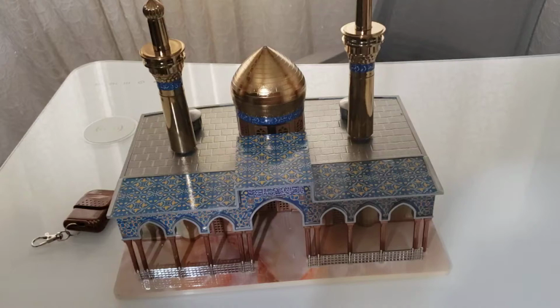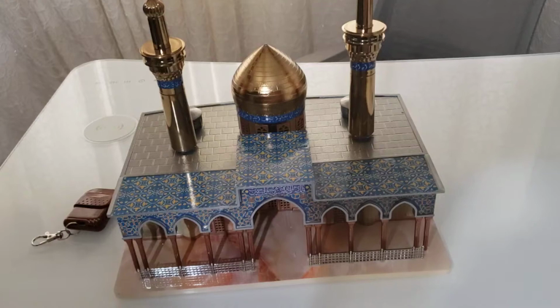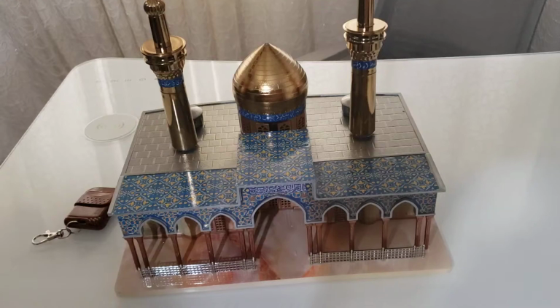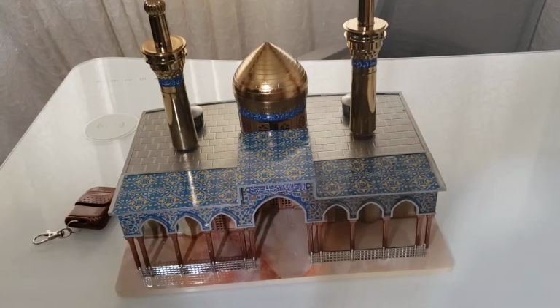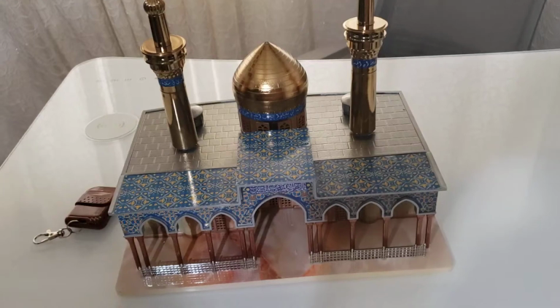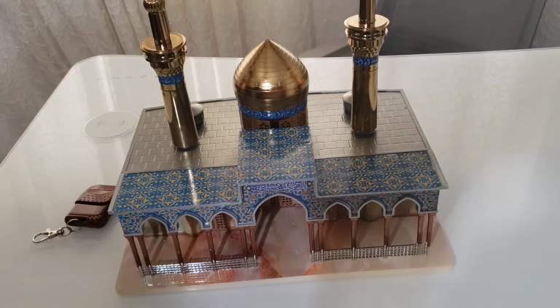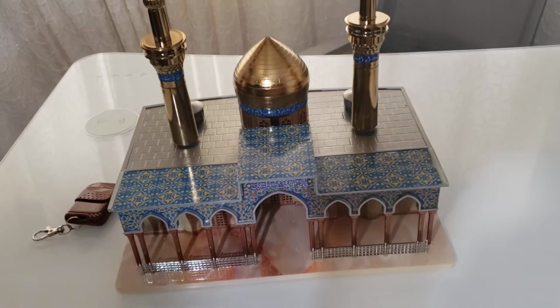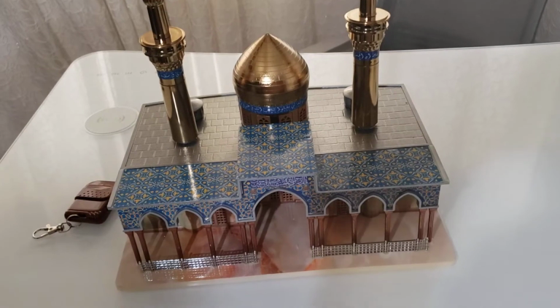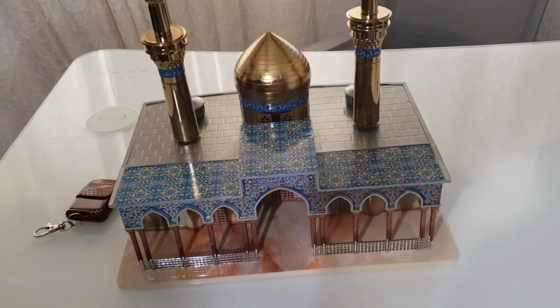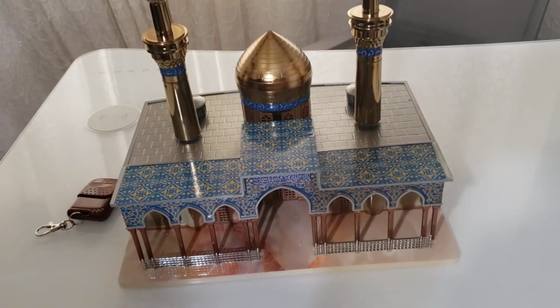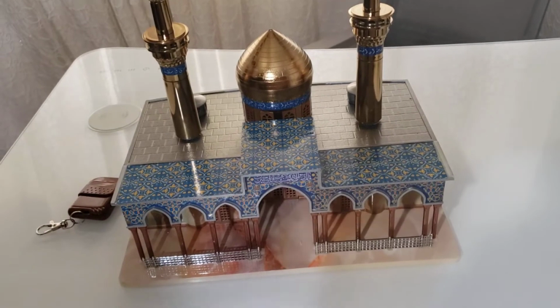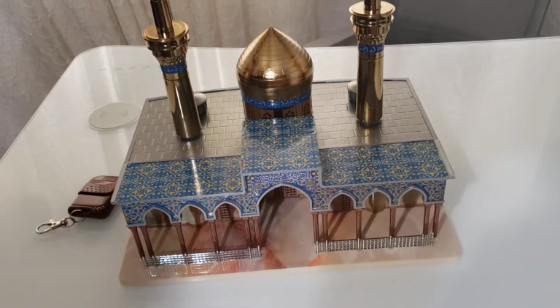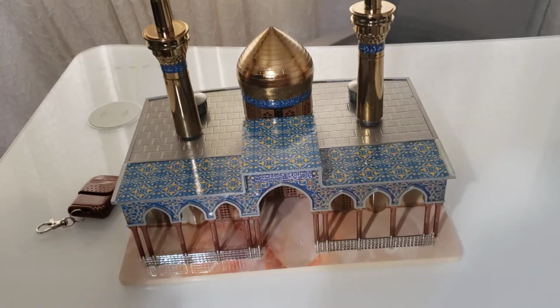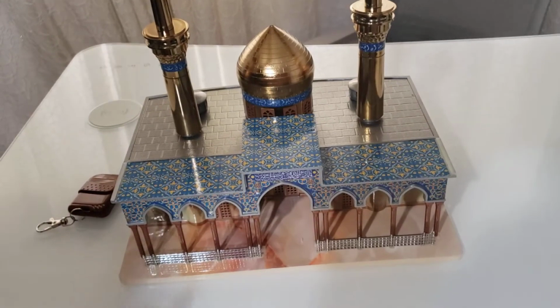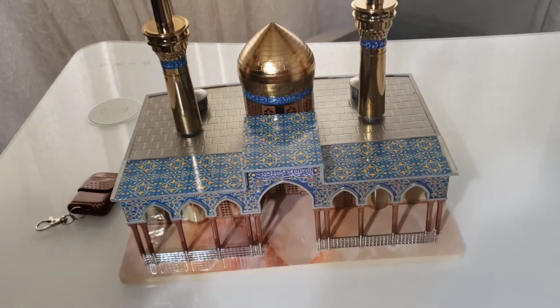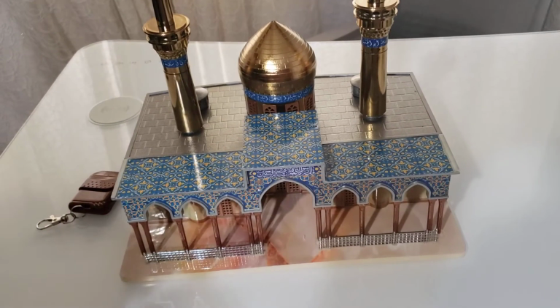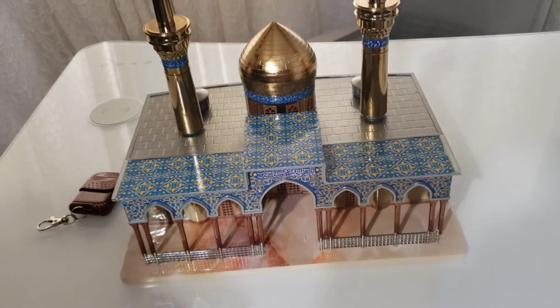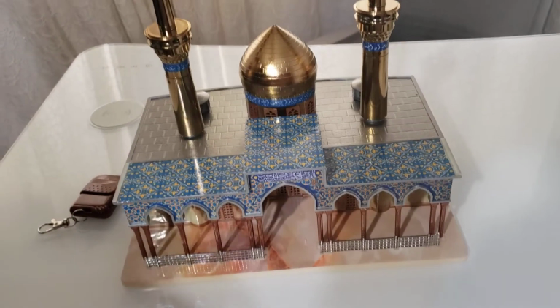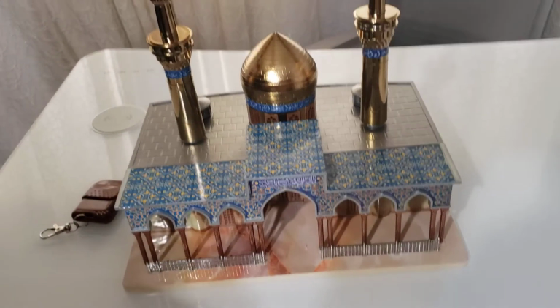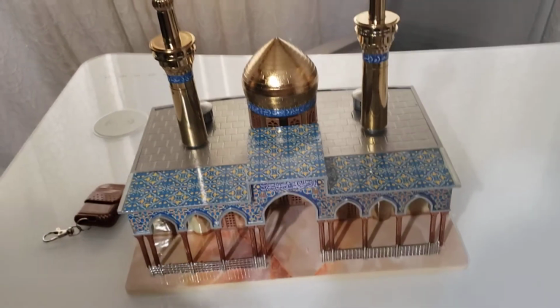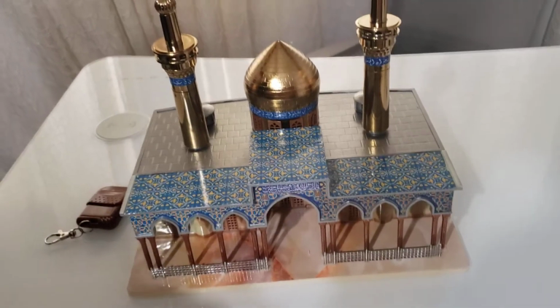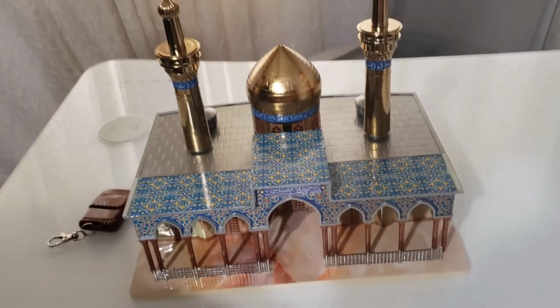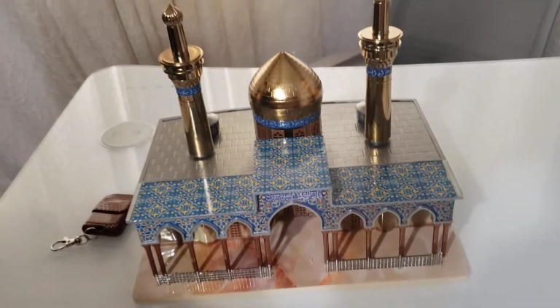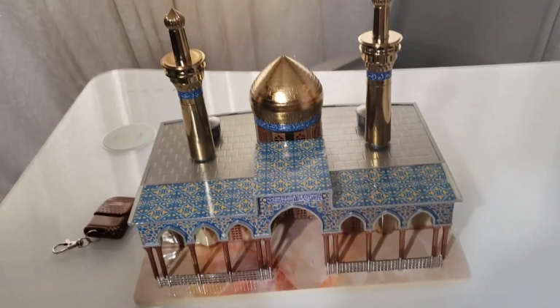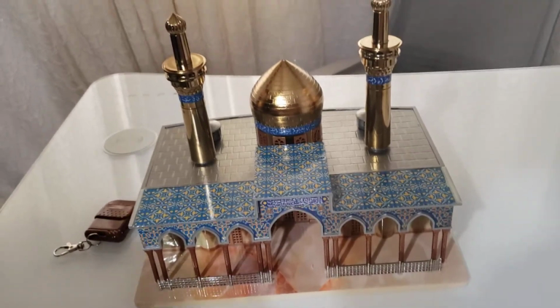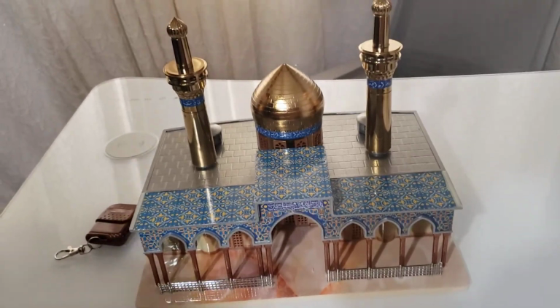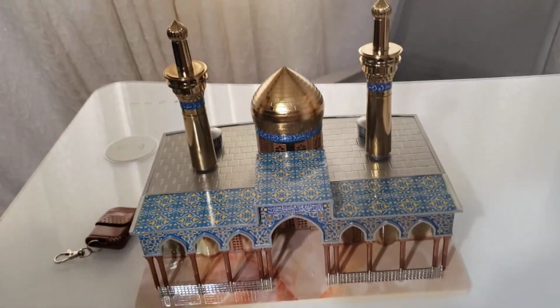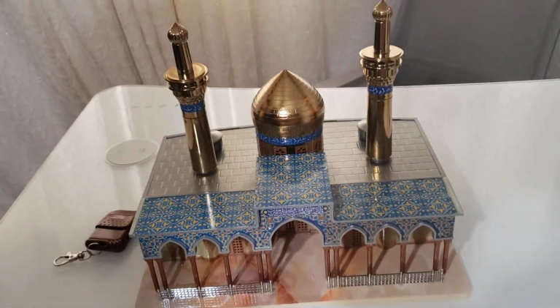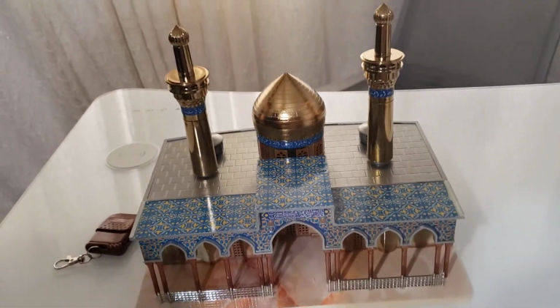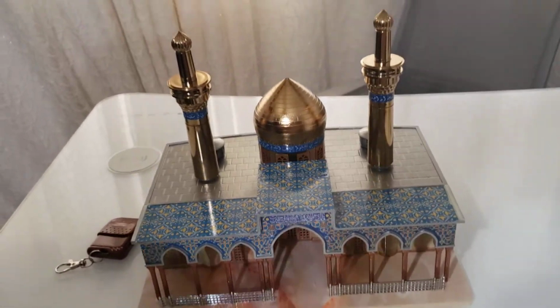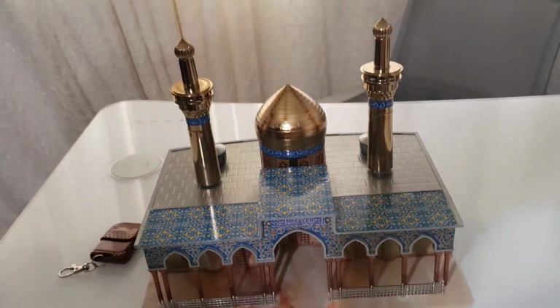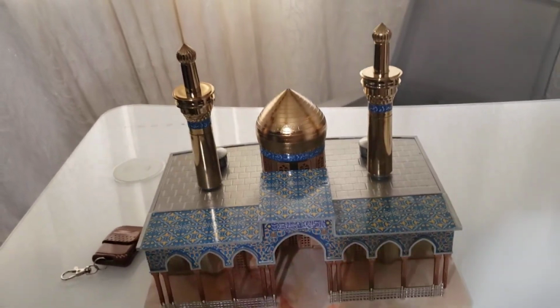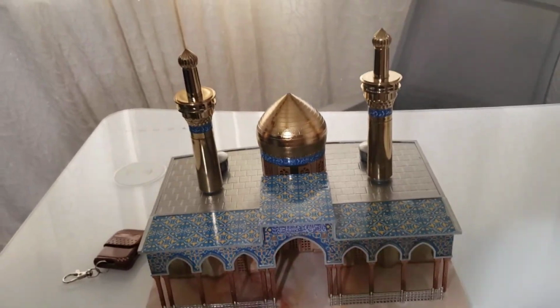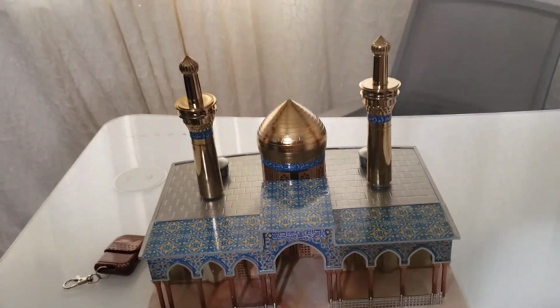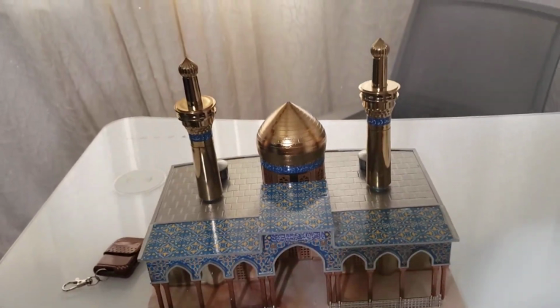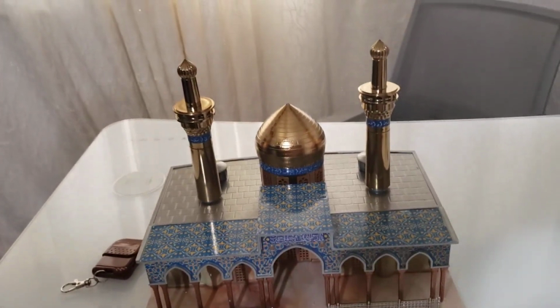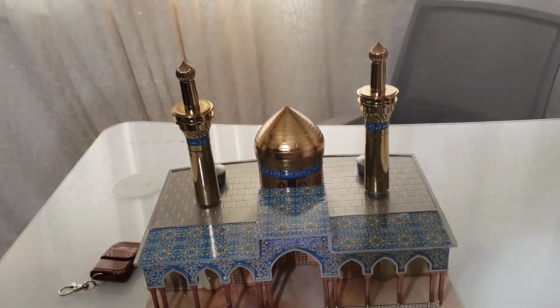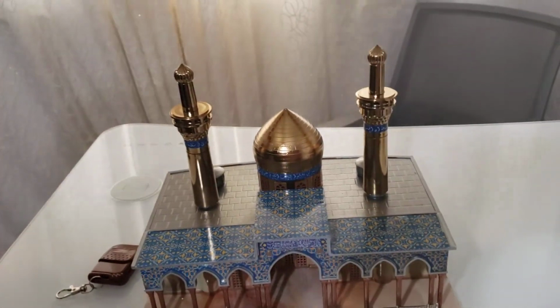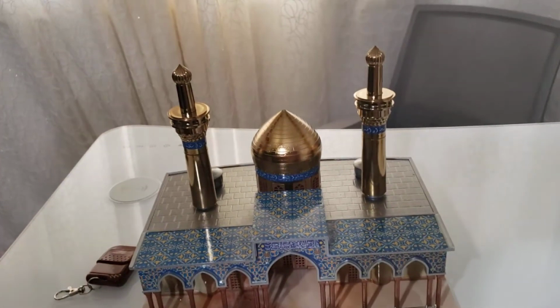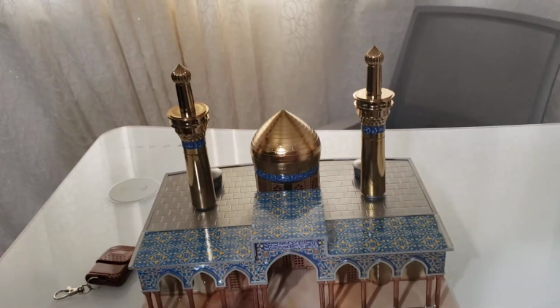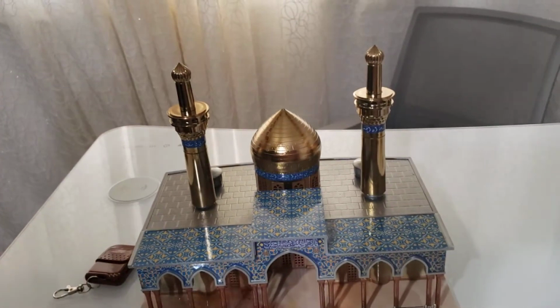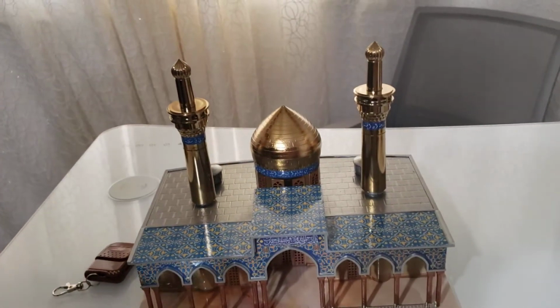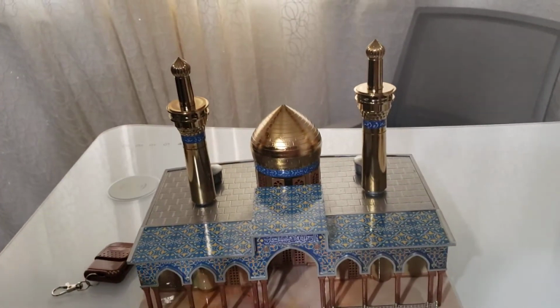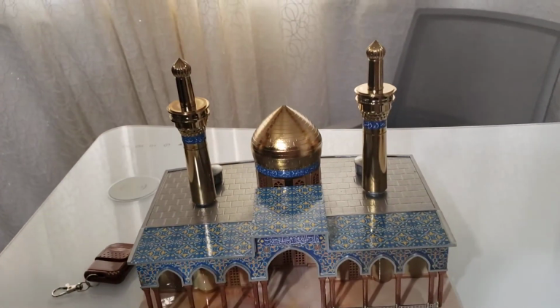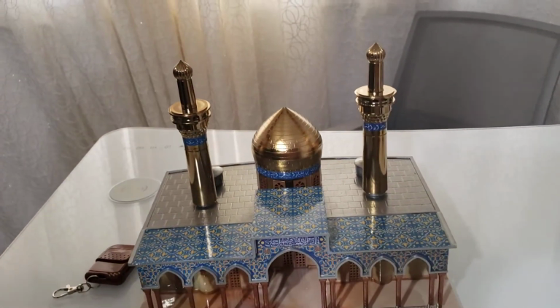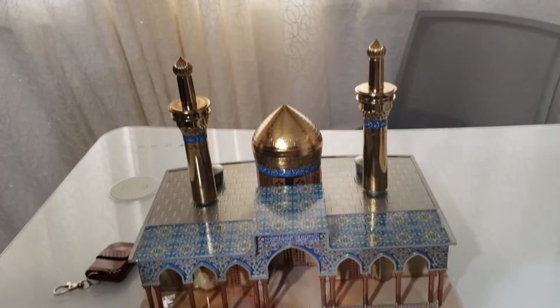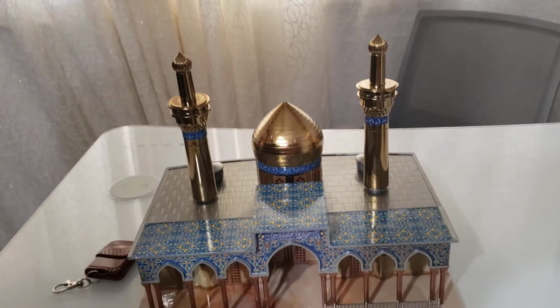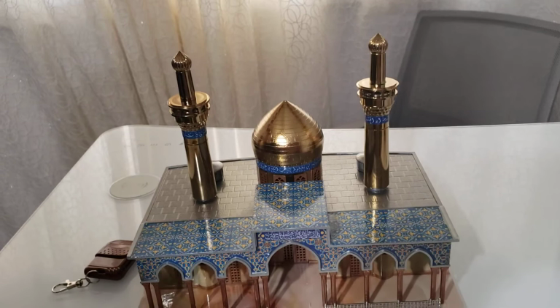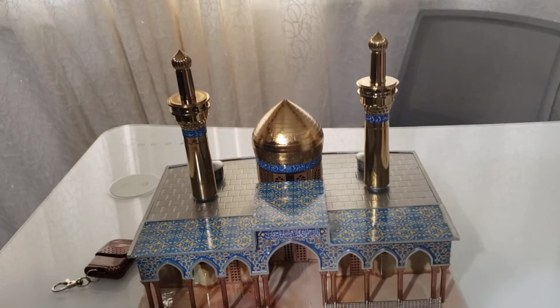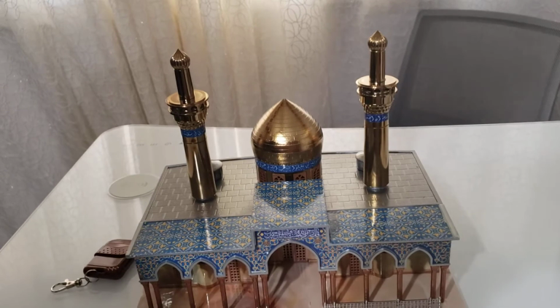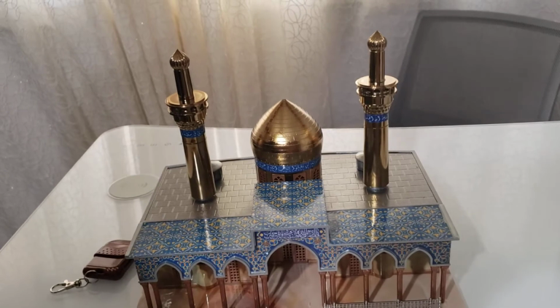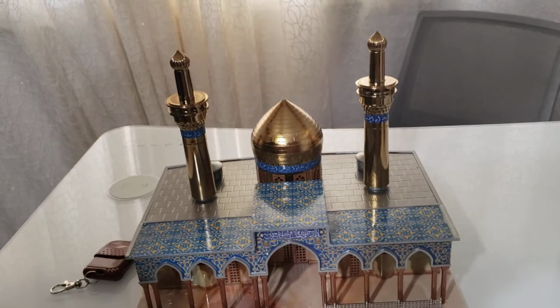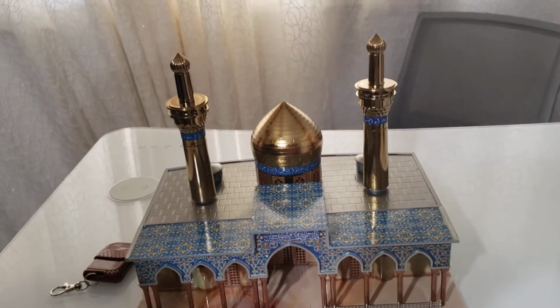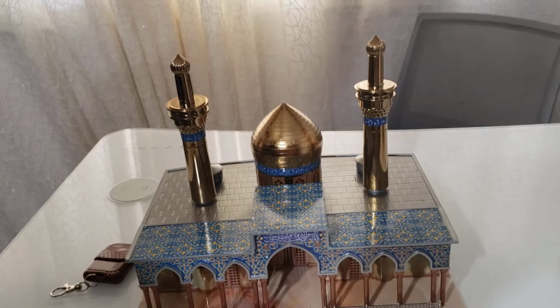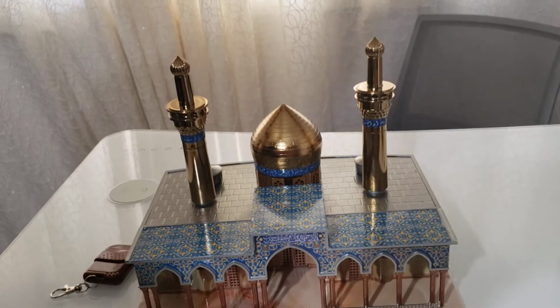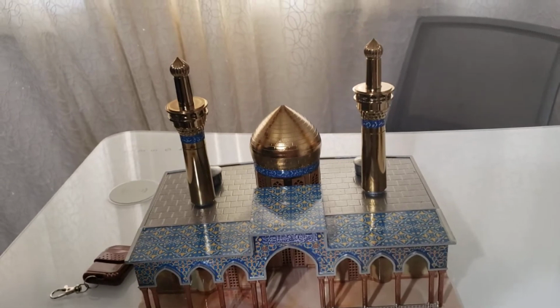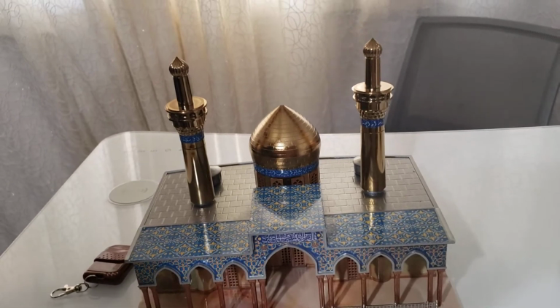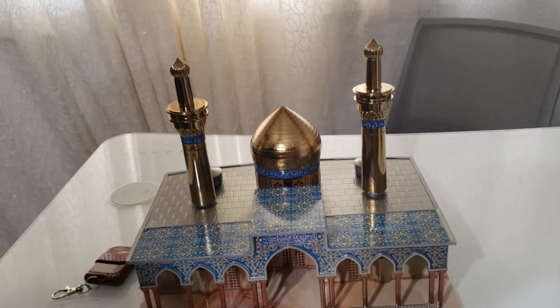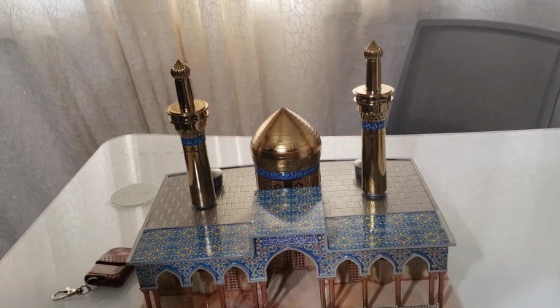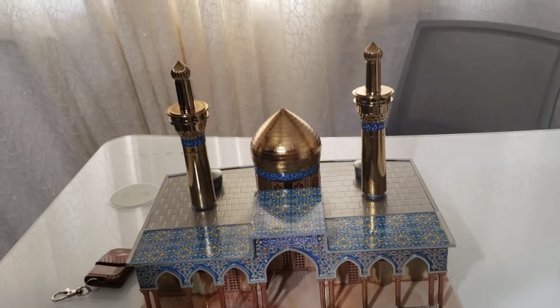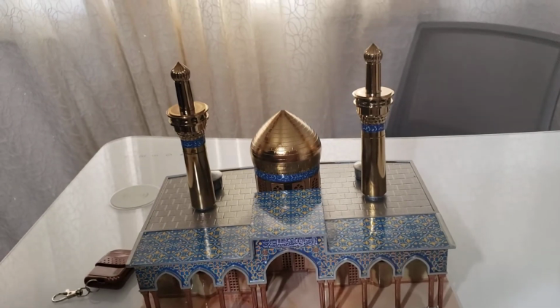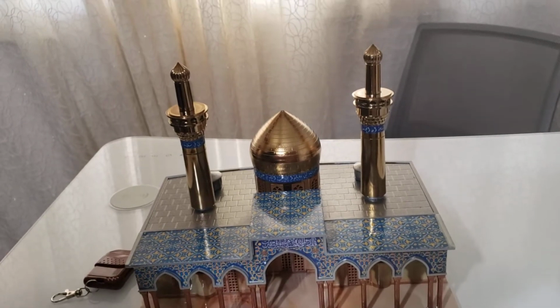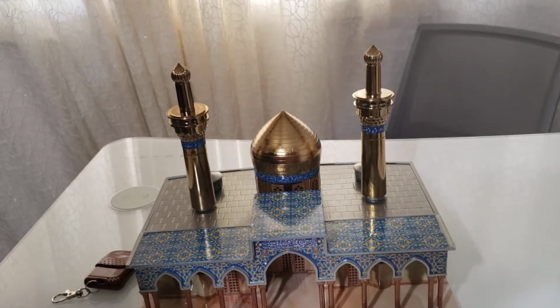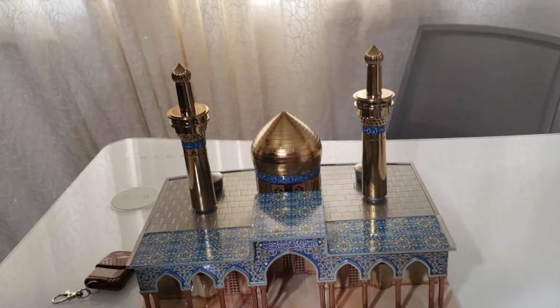As-salamu alaykum. This is a demonstration on how to set up the Imam Hussain Shrine and the instructions.